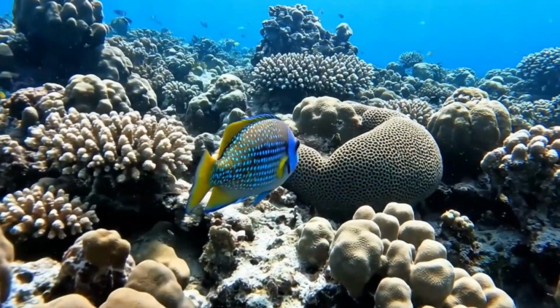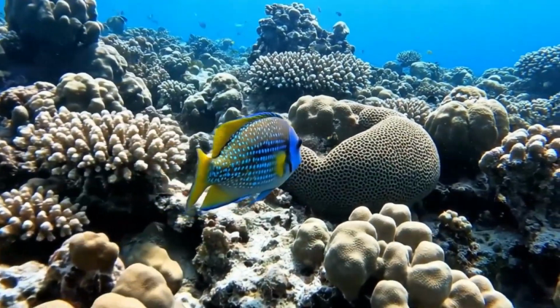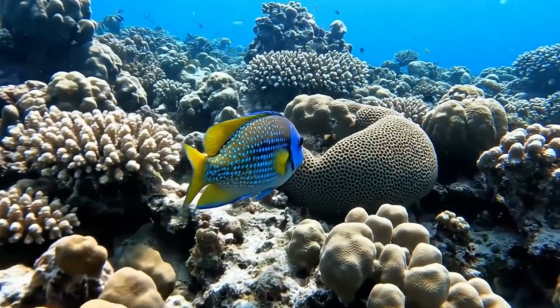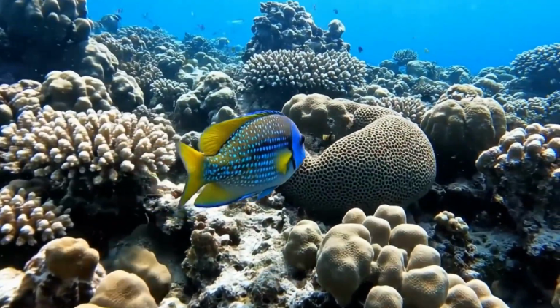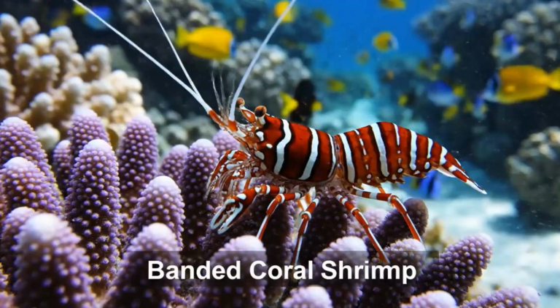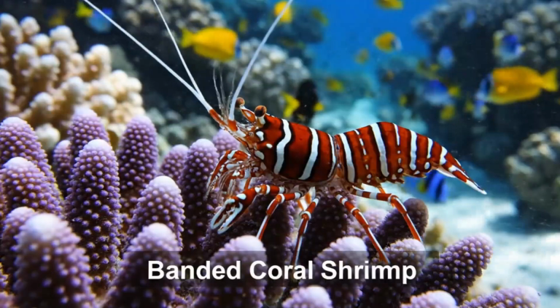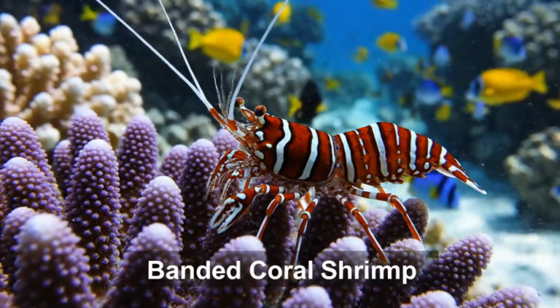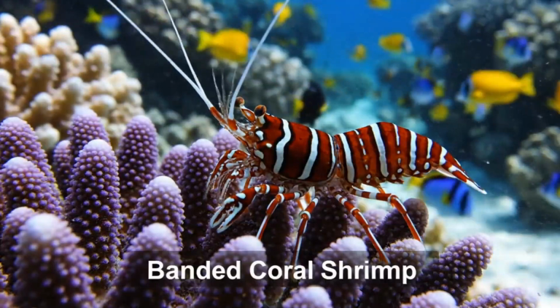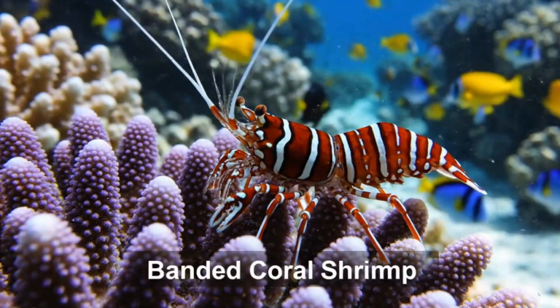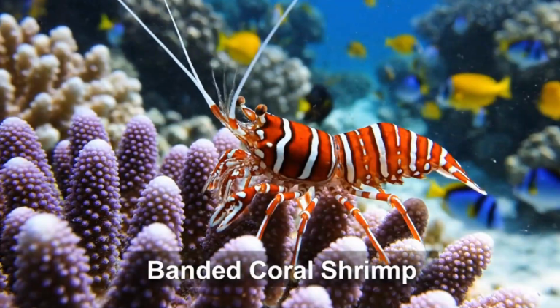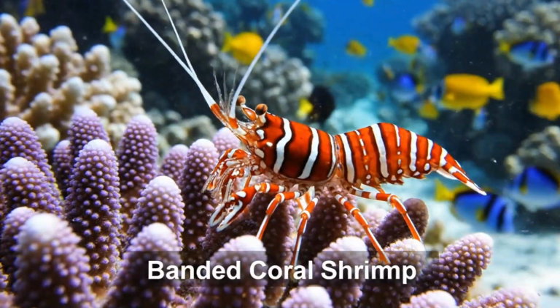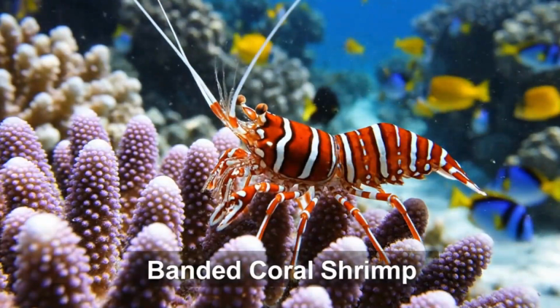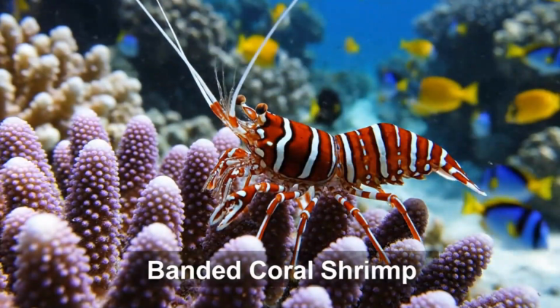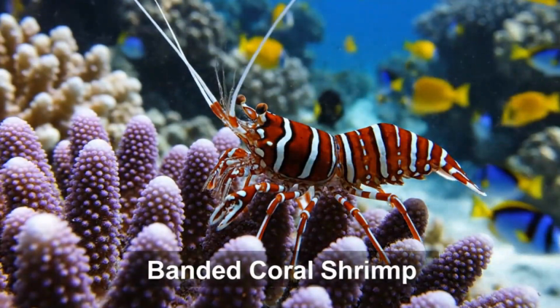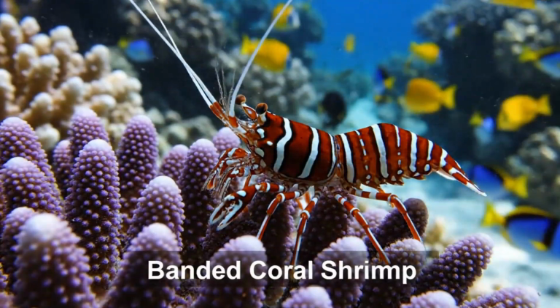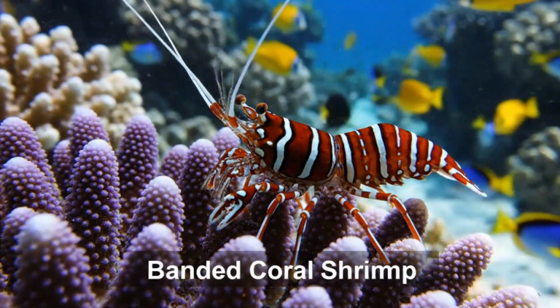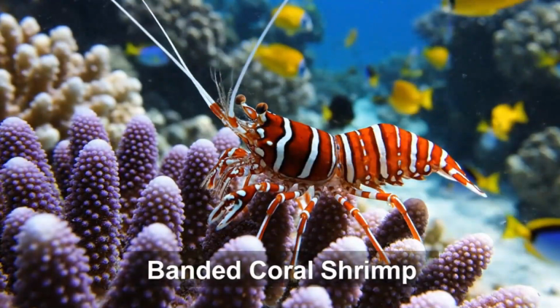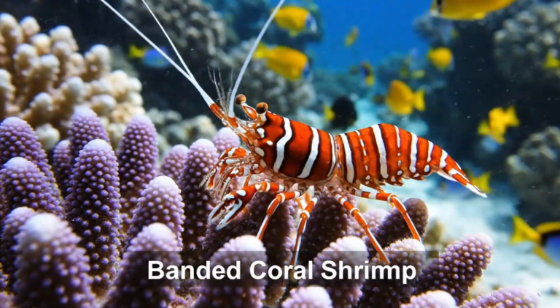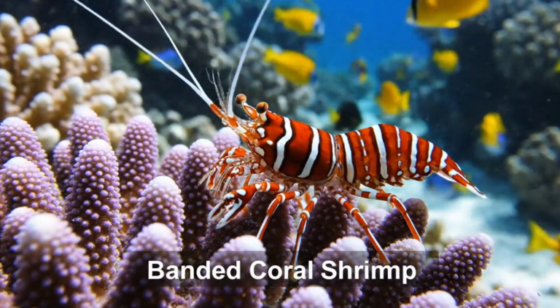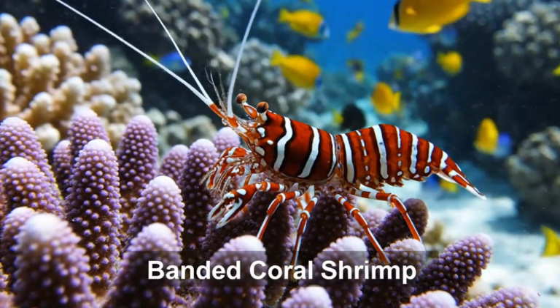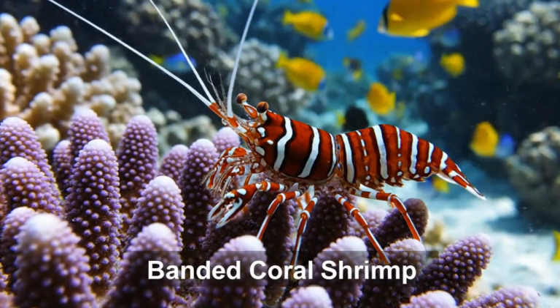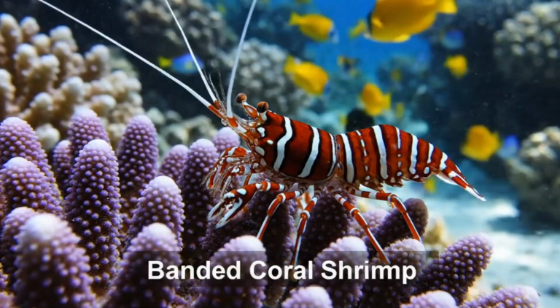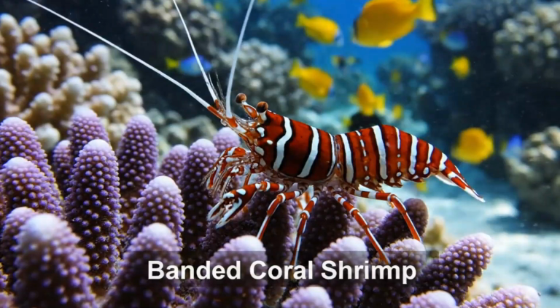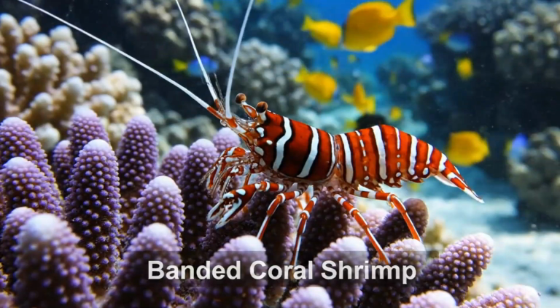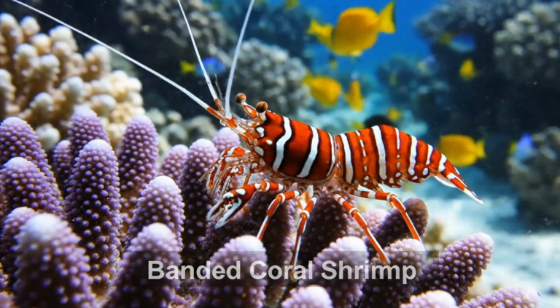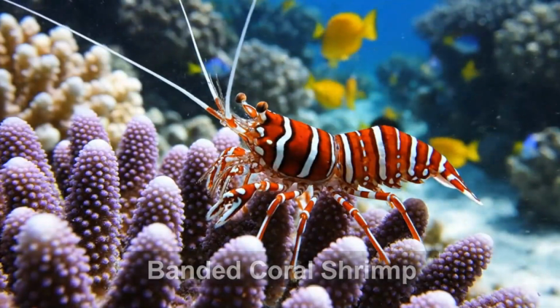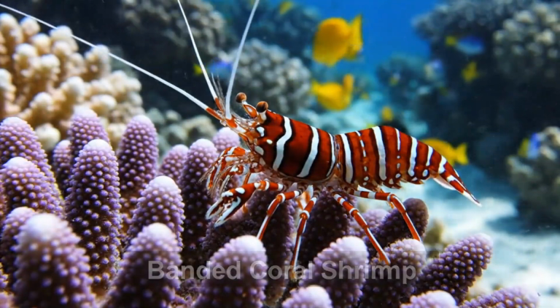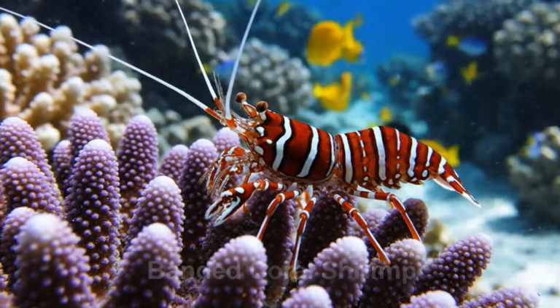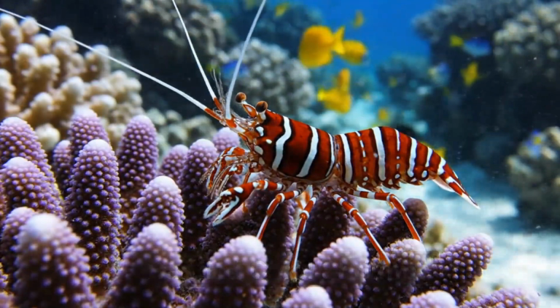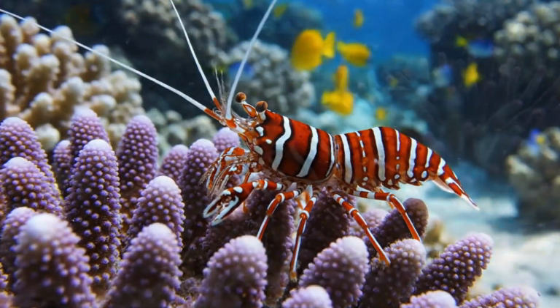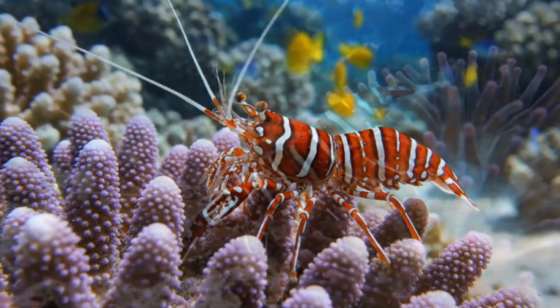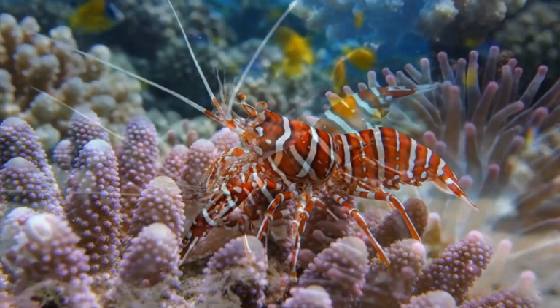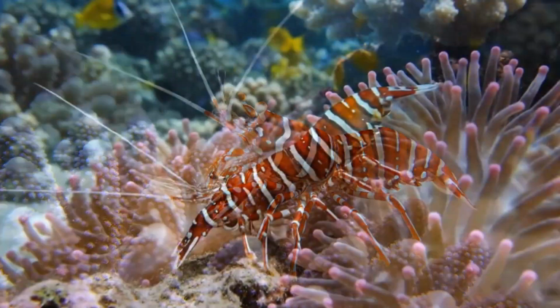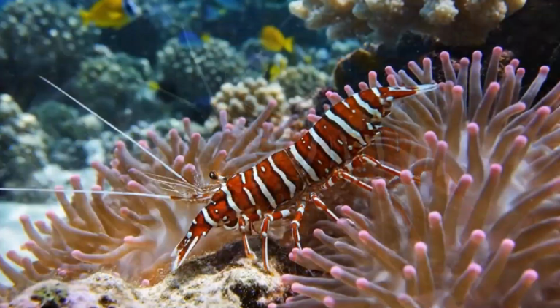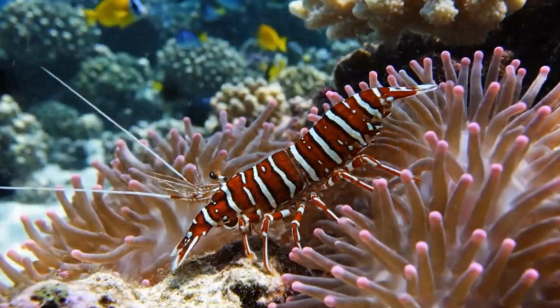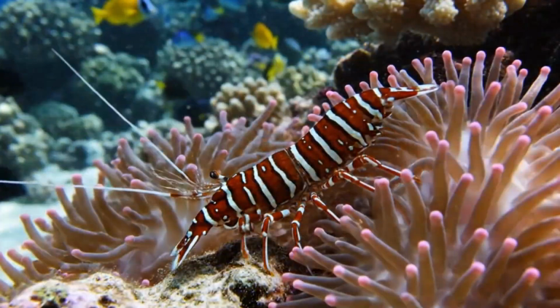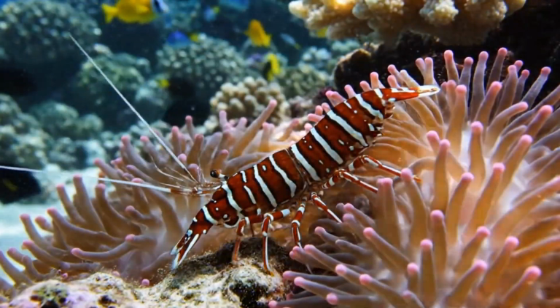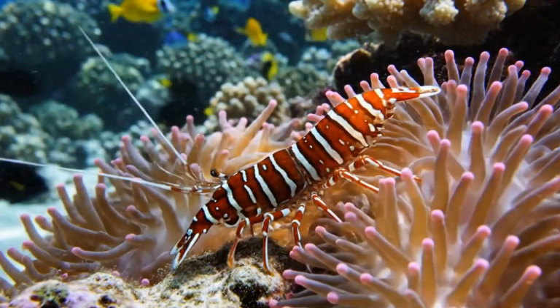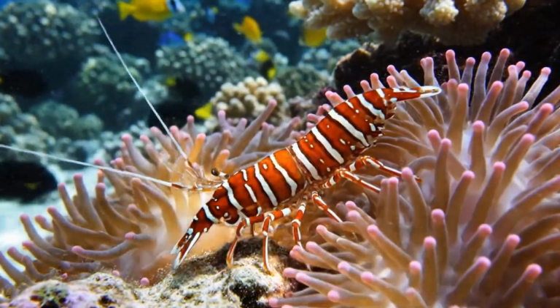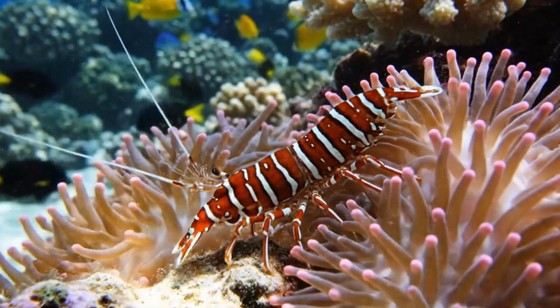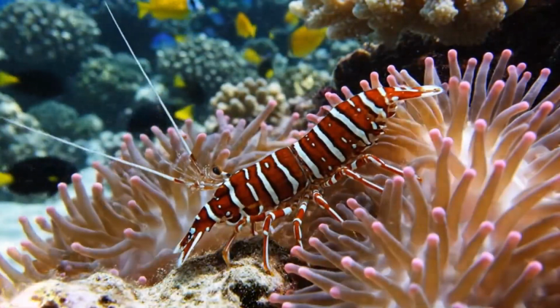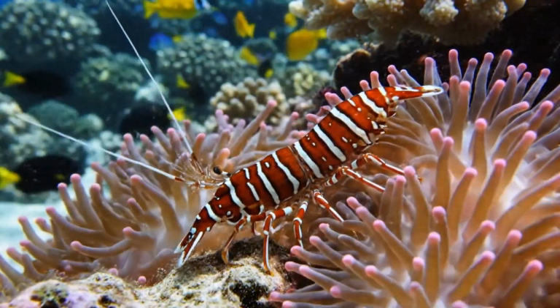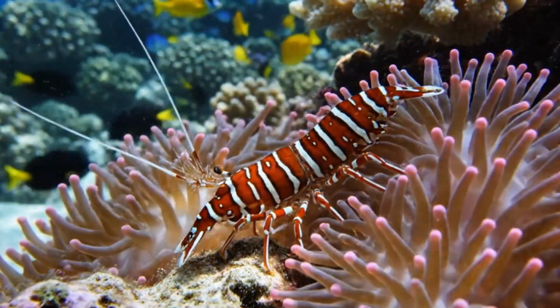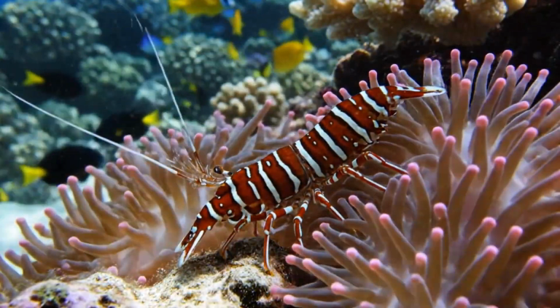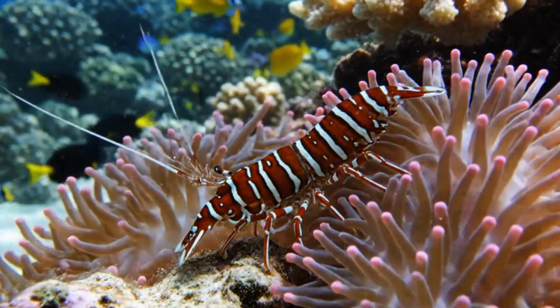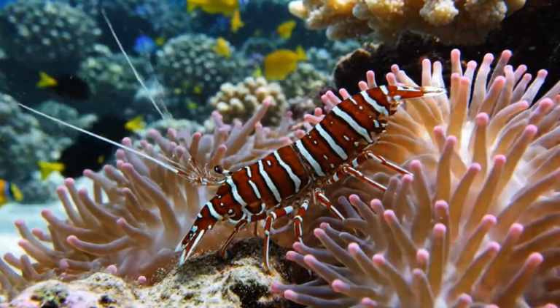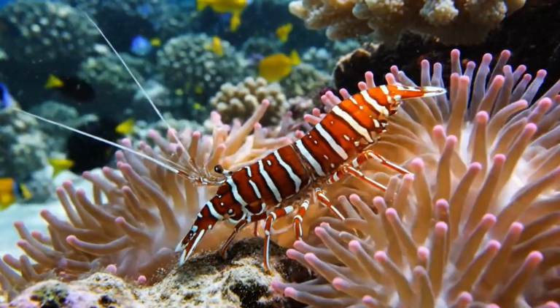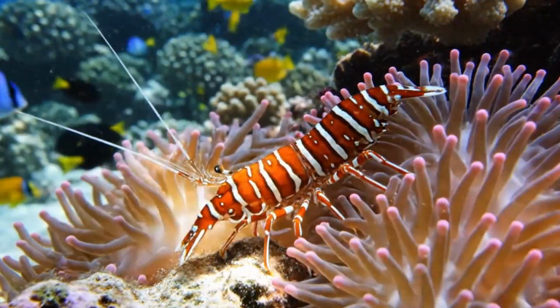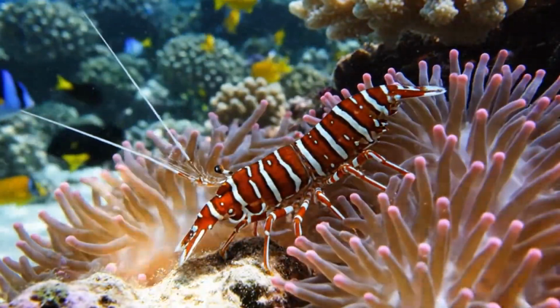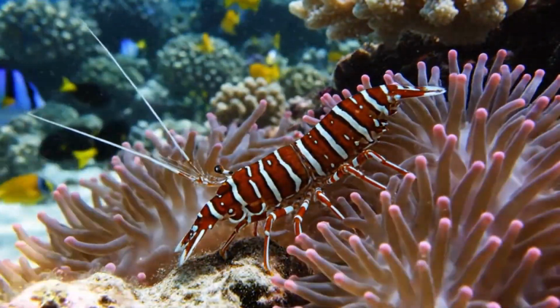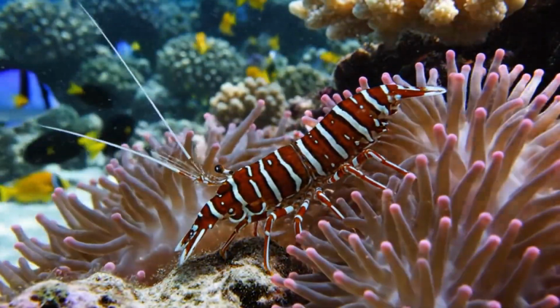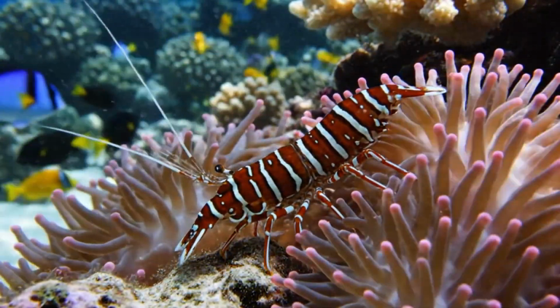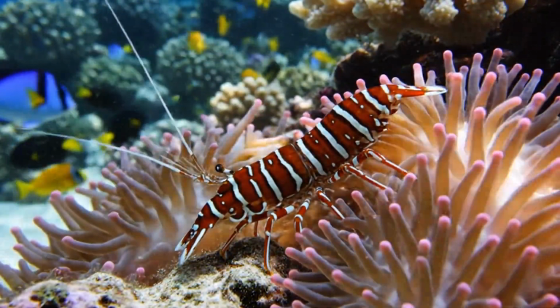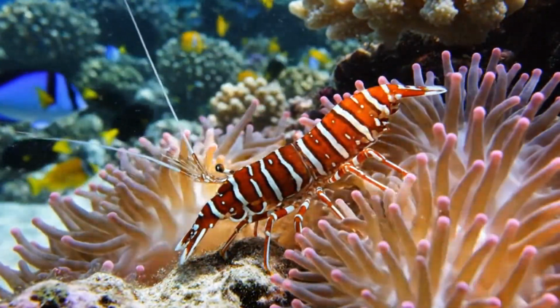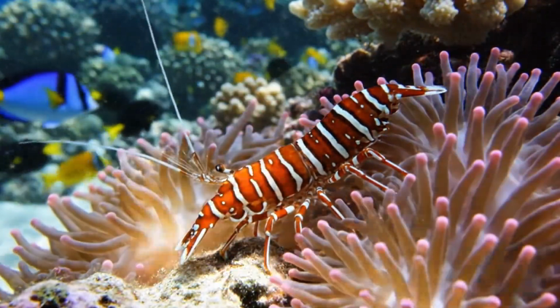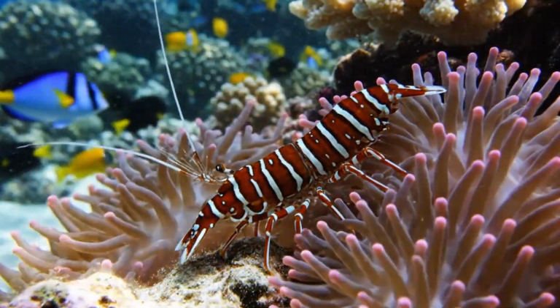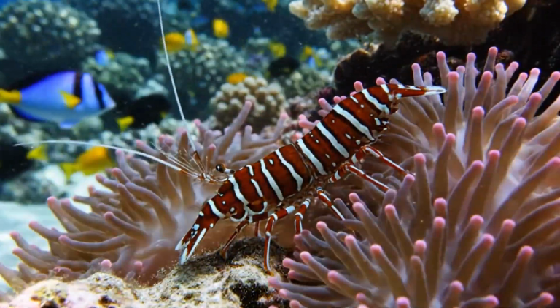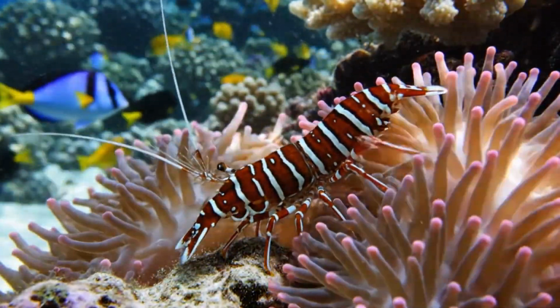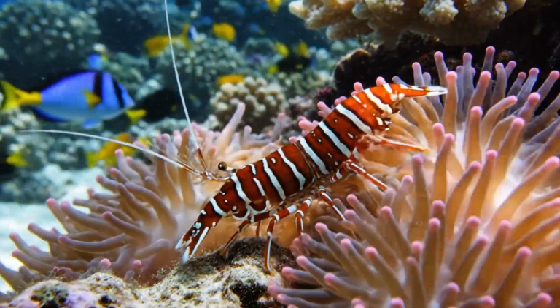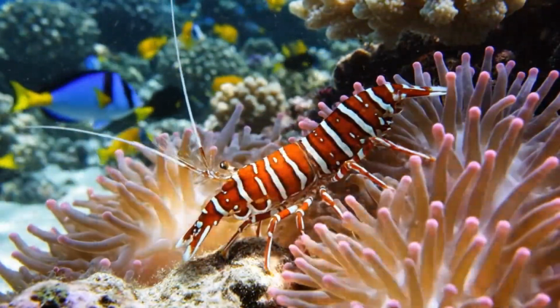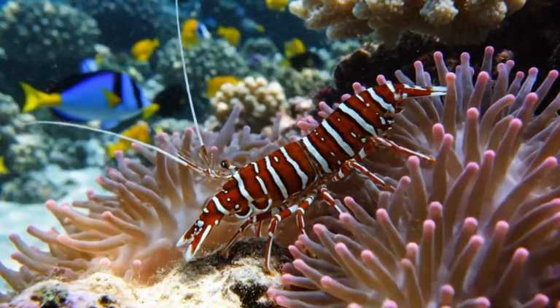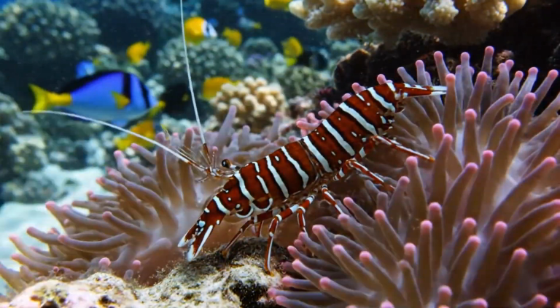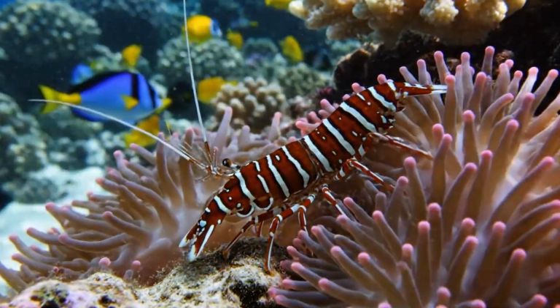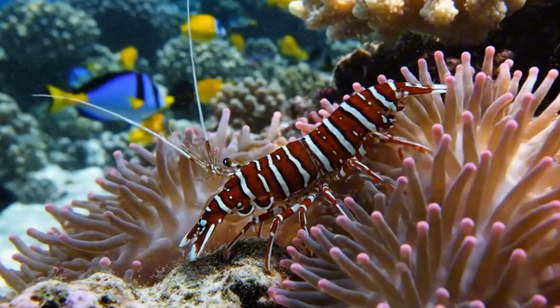This is the banded coral shrimp. Red and white stripes, found in coral reefs around the Pacific Ocean.